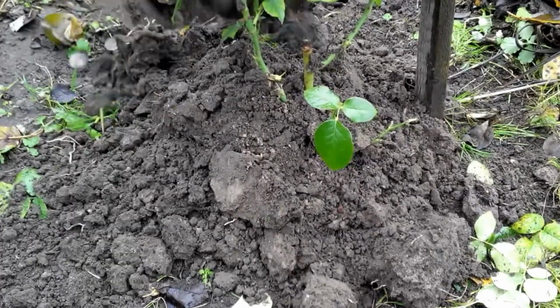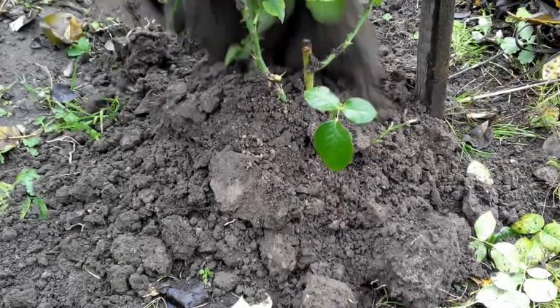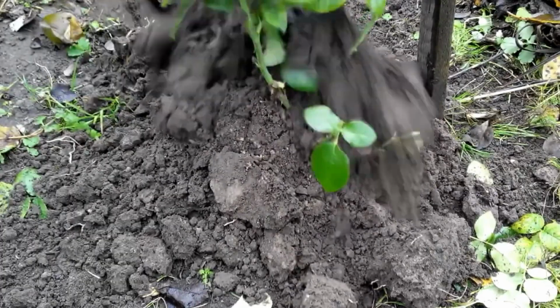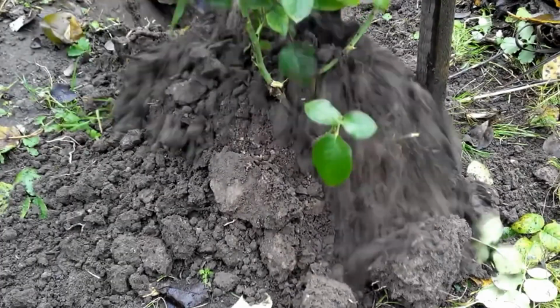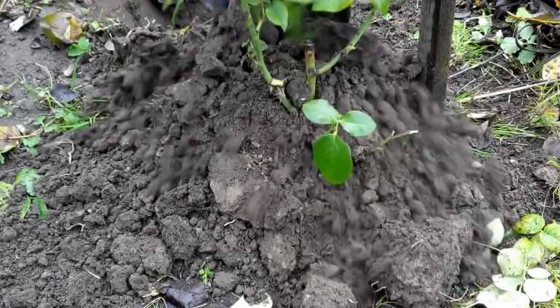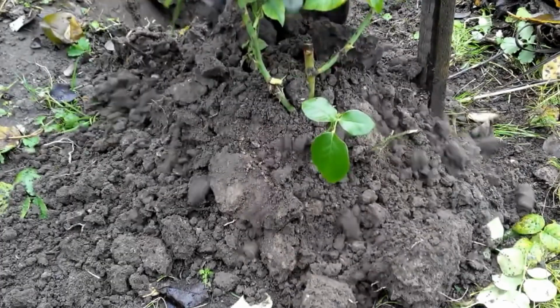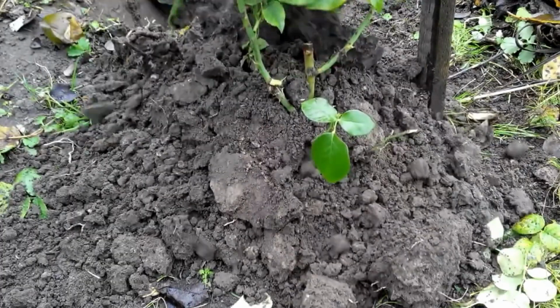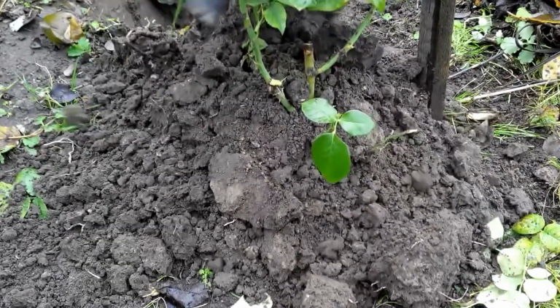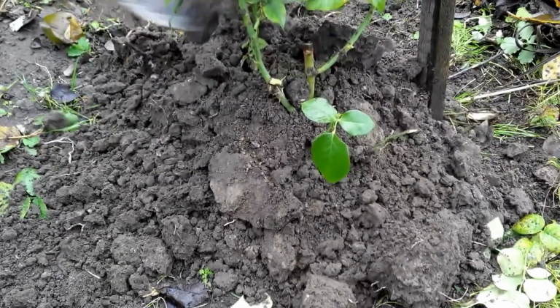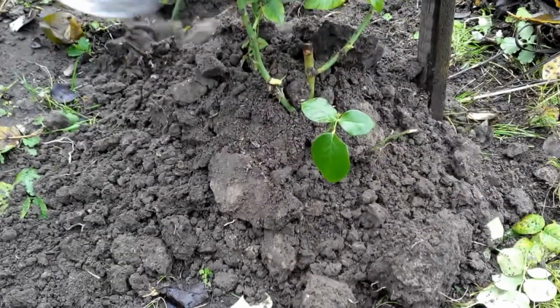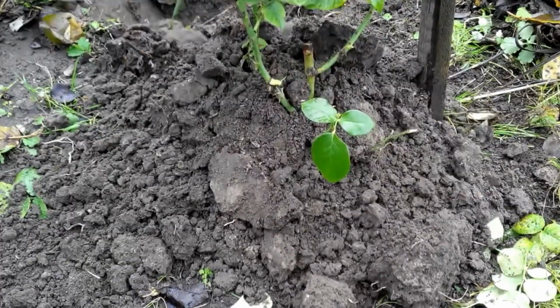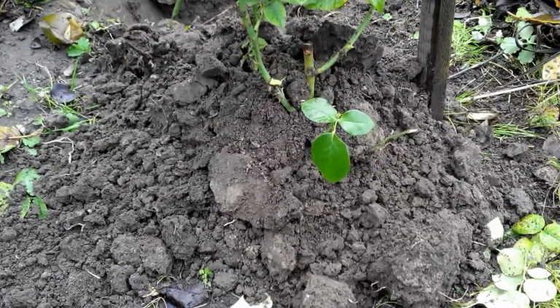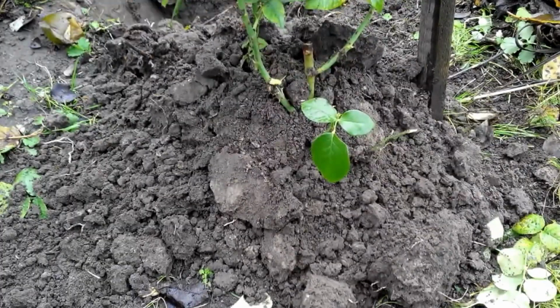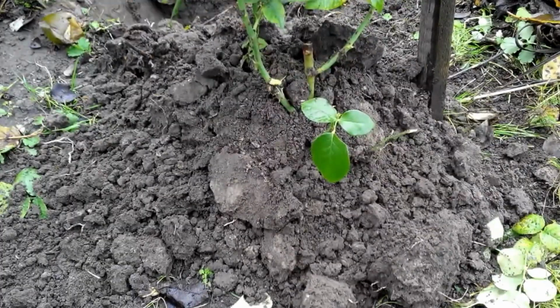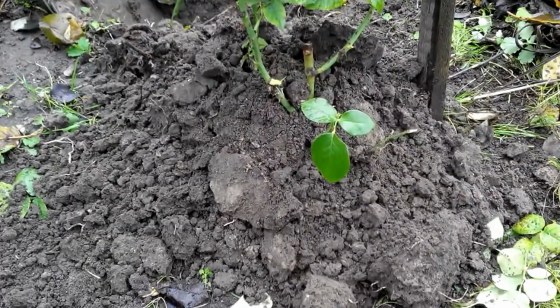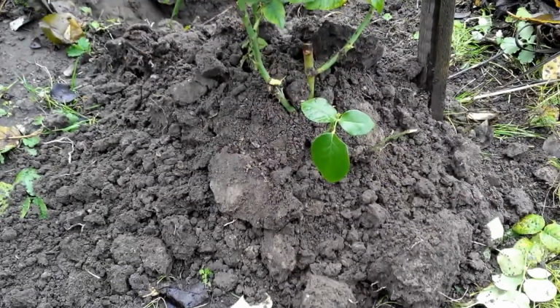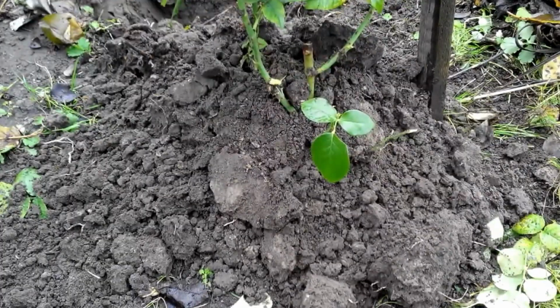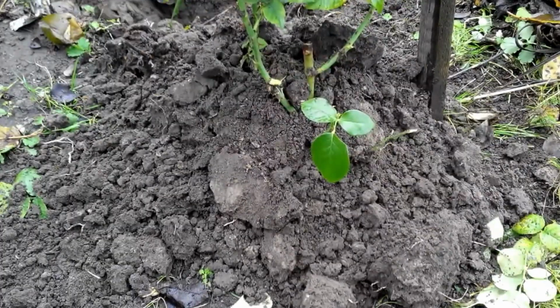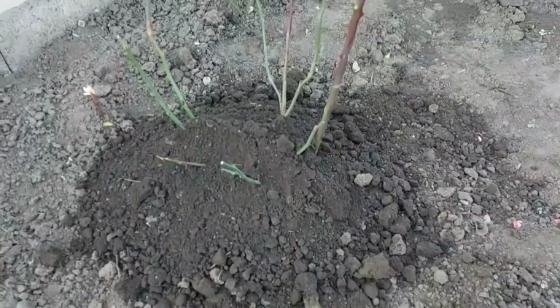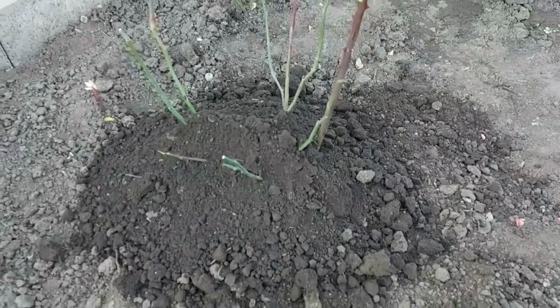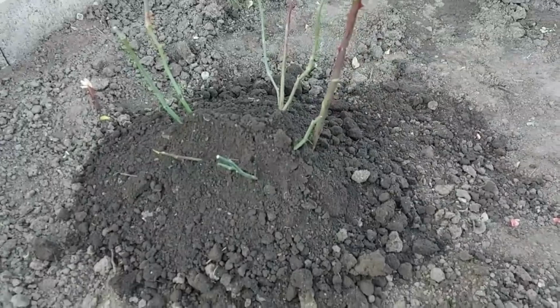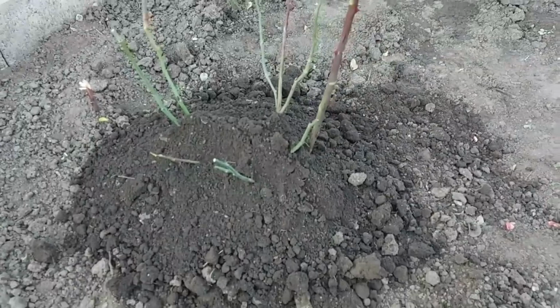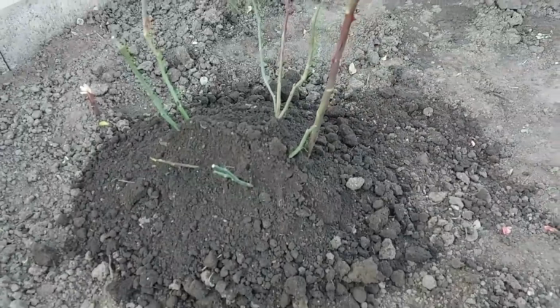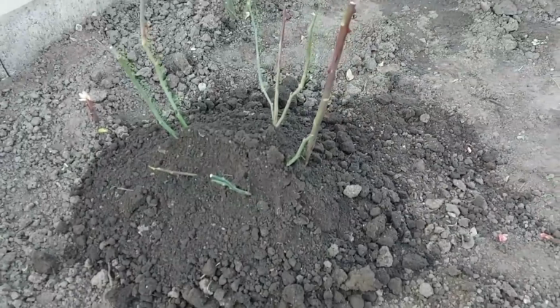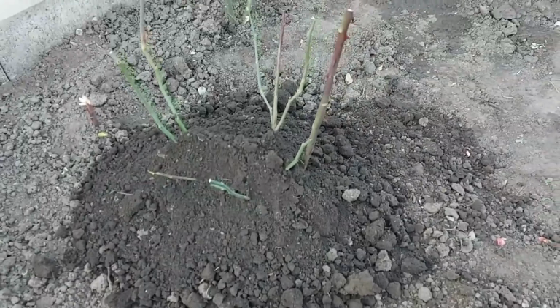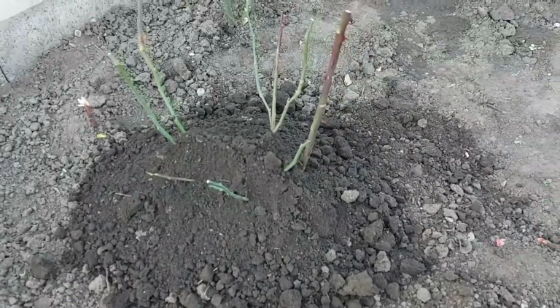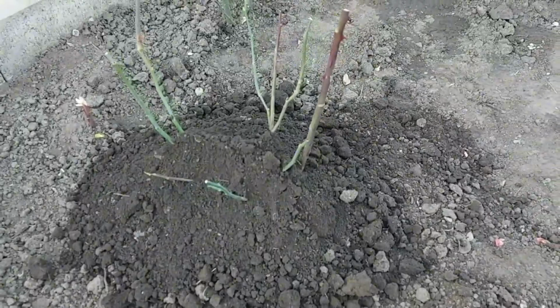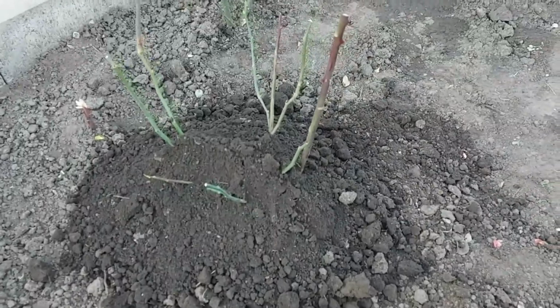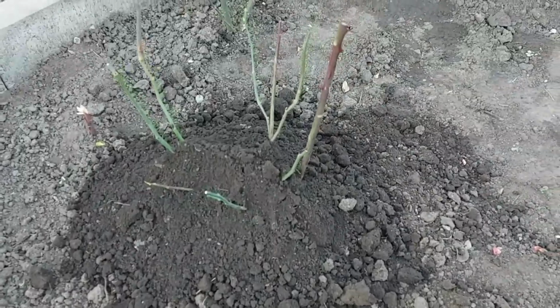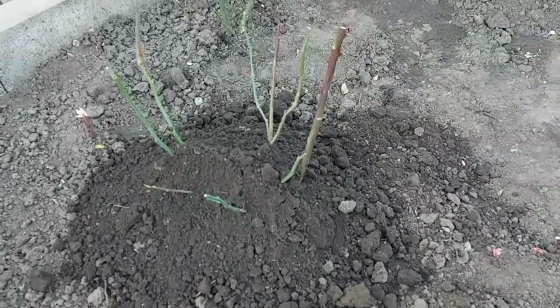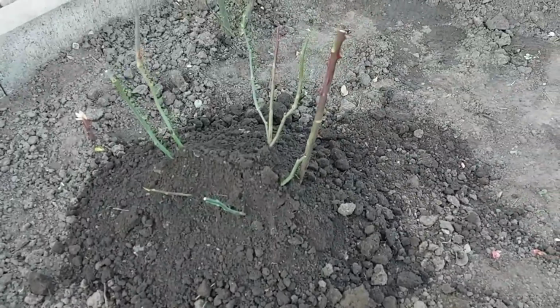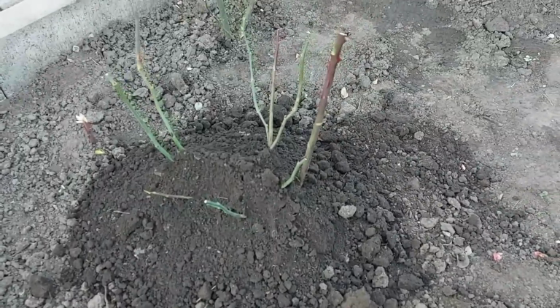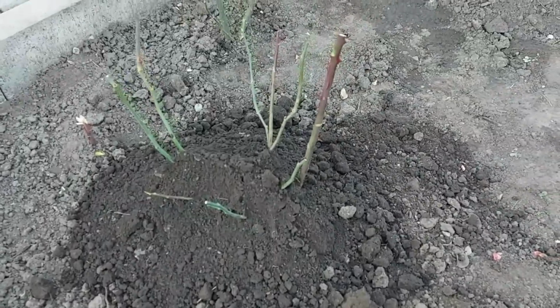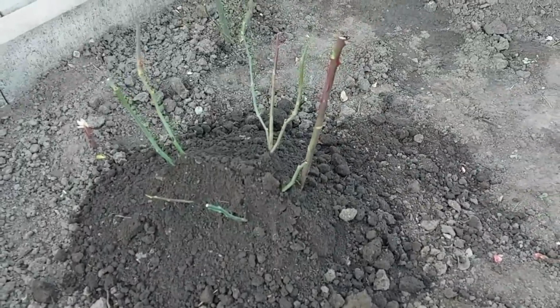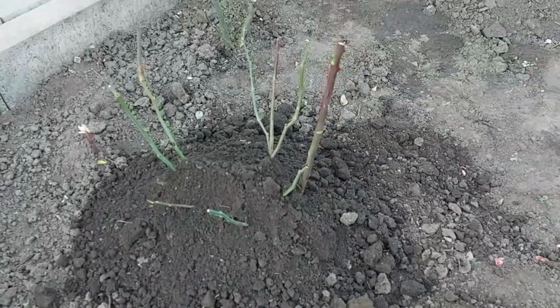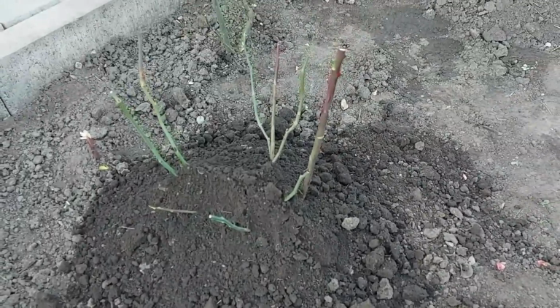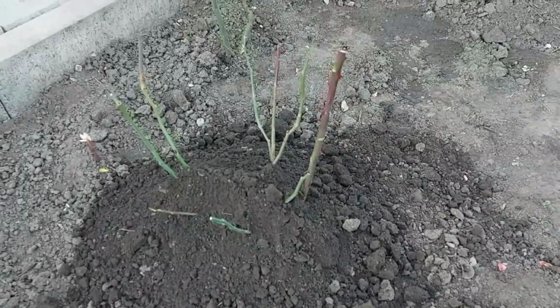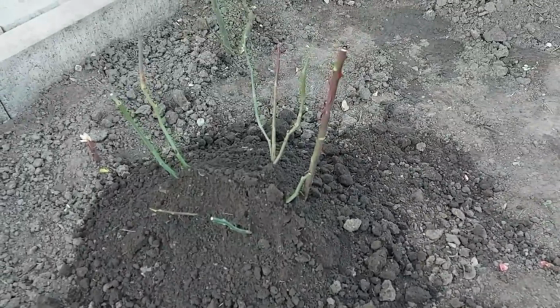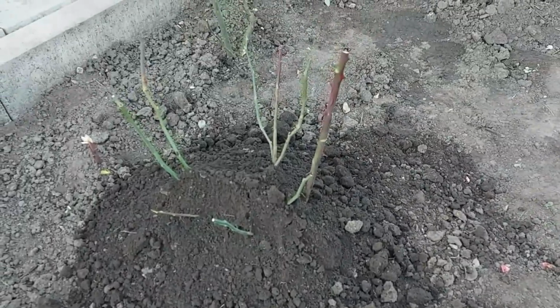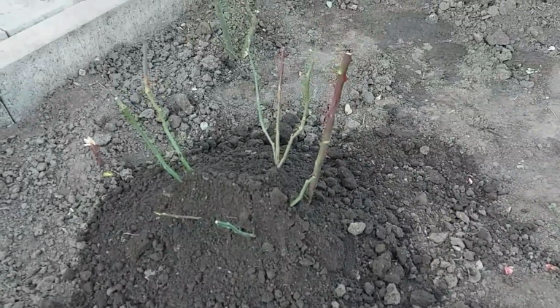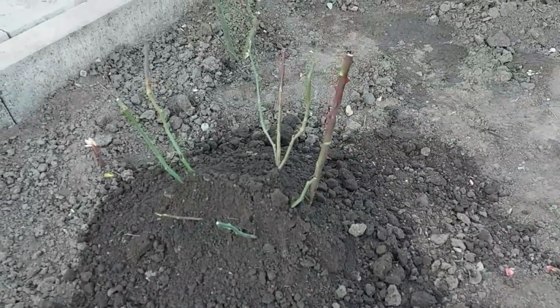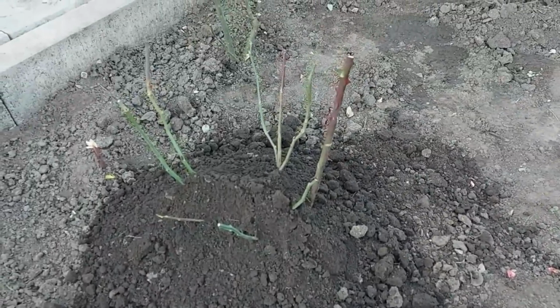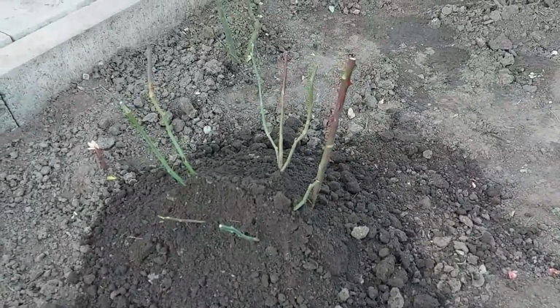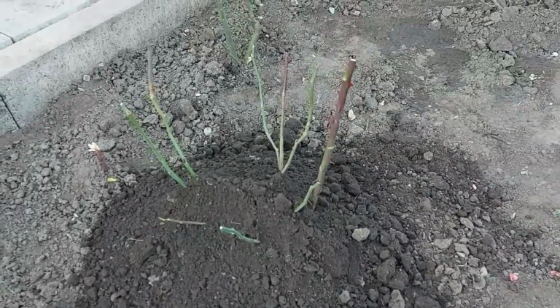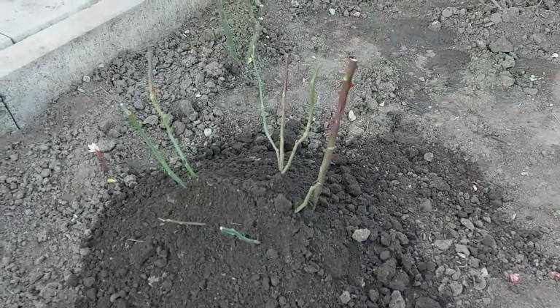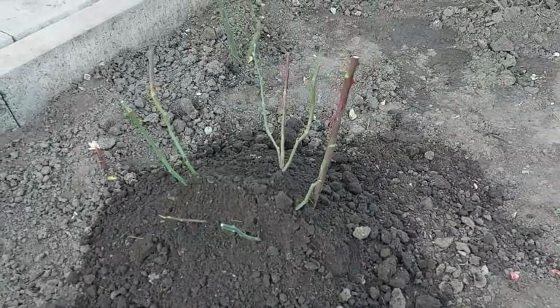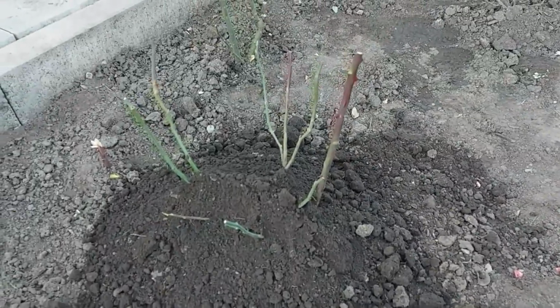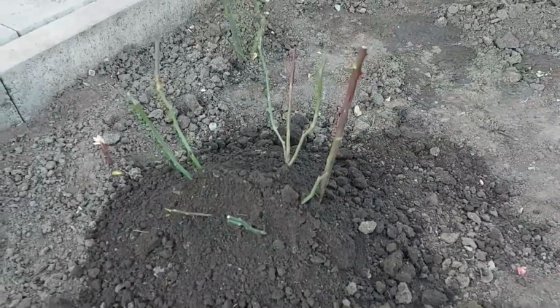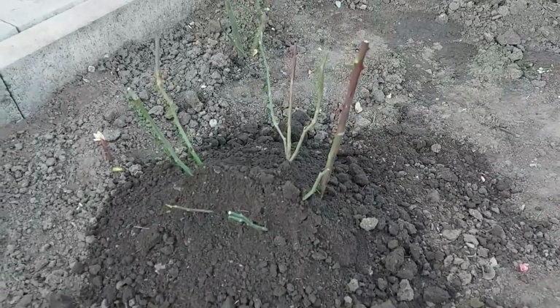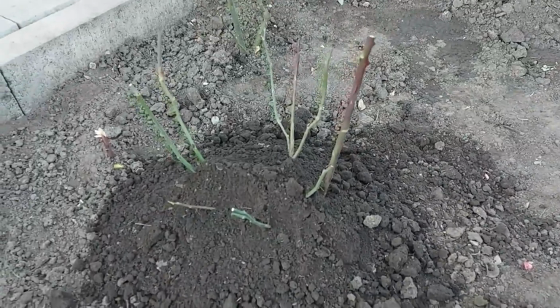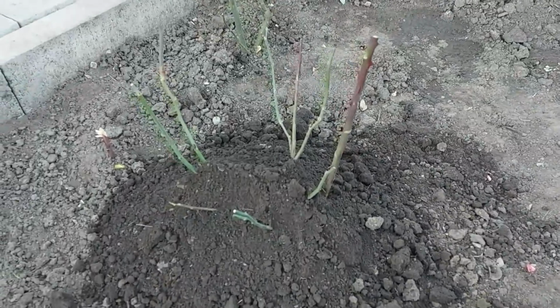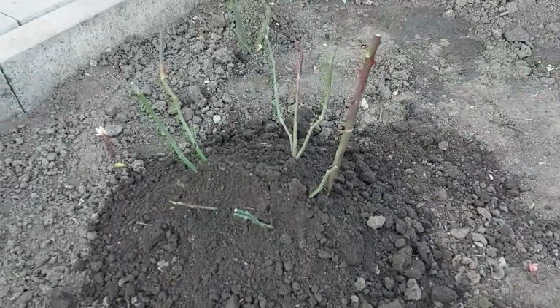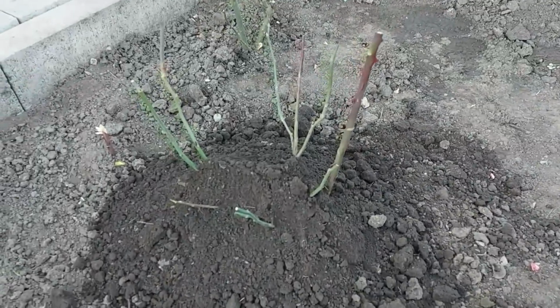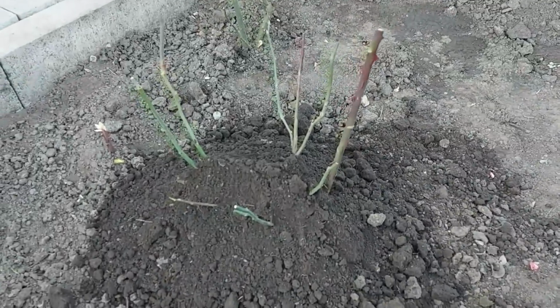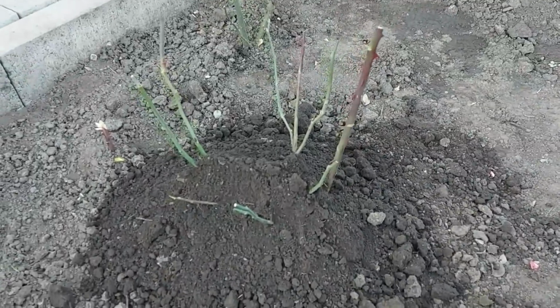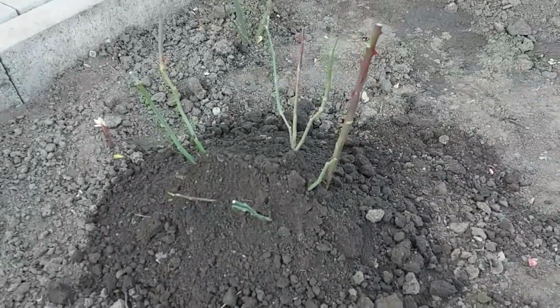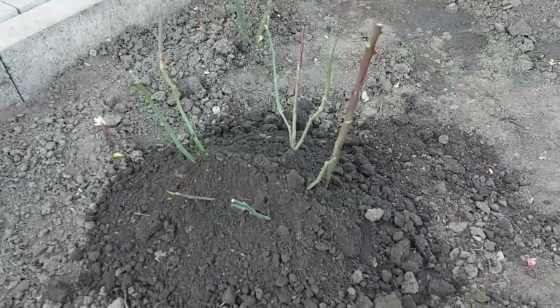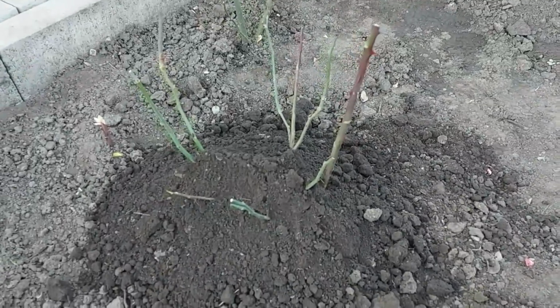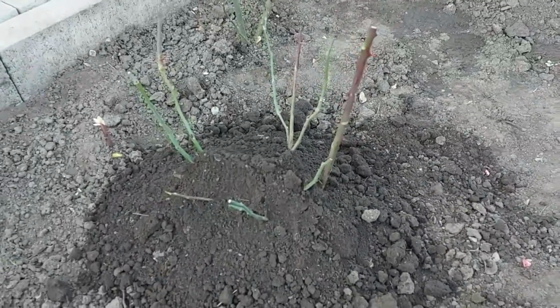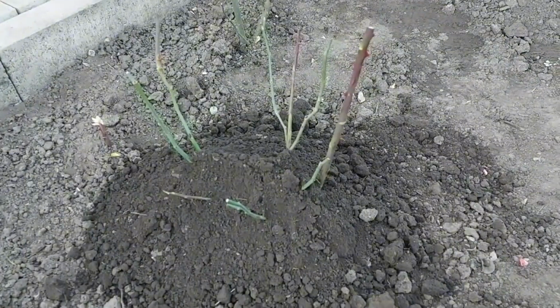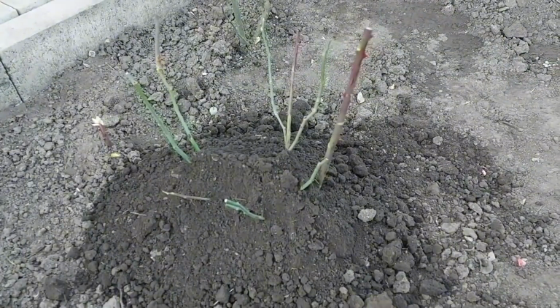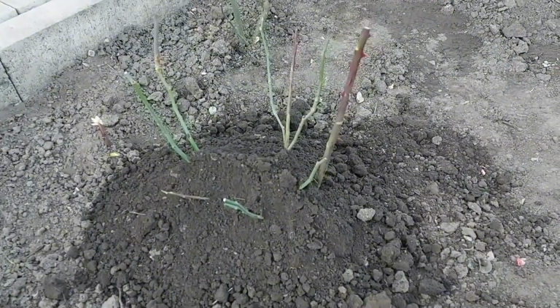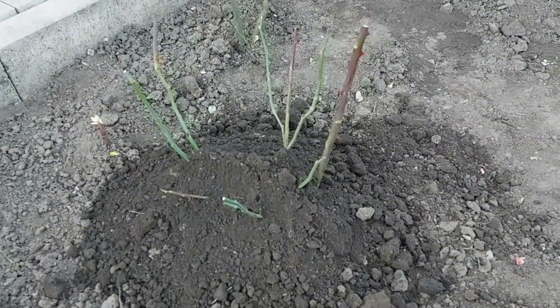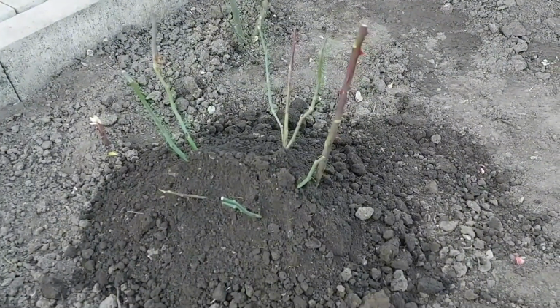Or I use an old garden fabric to cover bushes in one layer. Of course, if you live in colder regions, your roses will need more serious shelter.